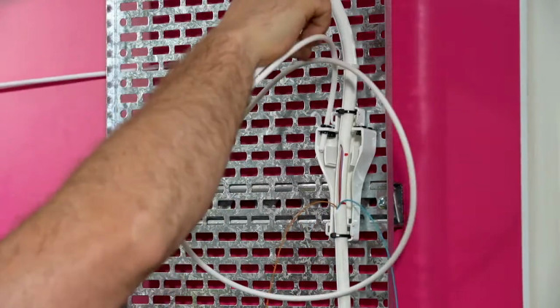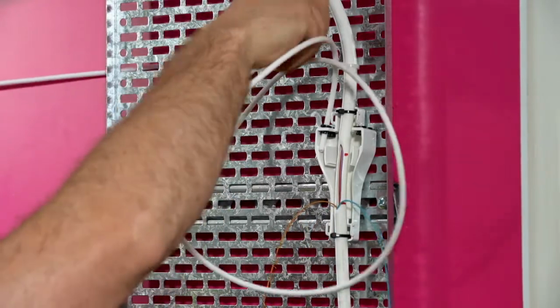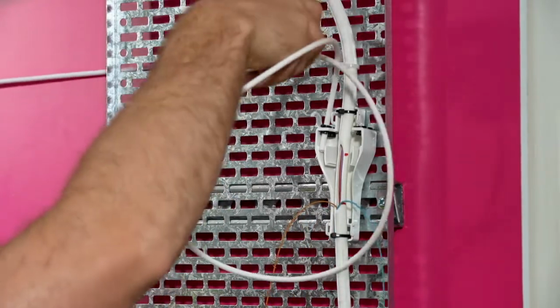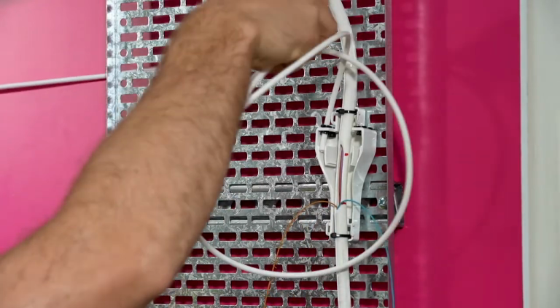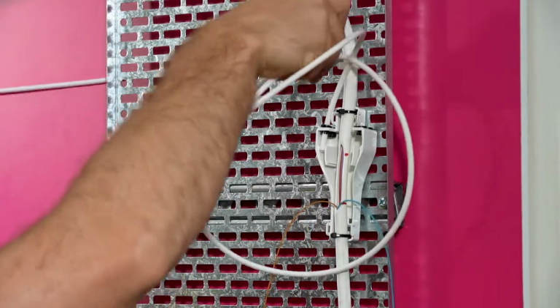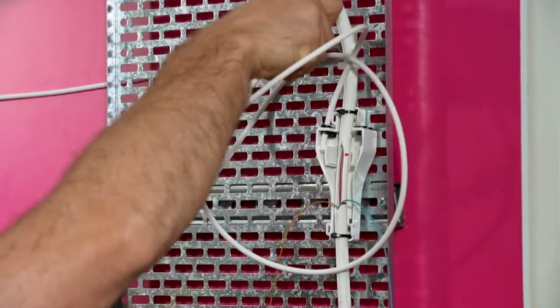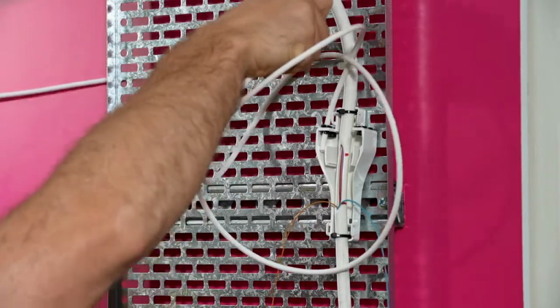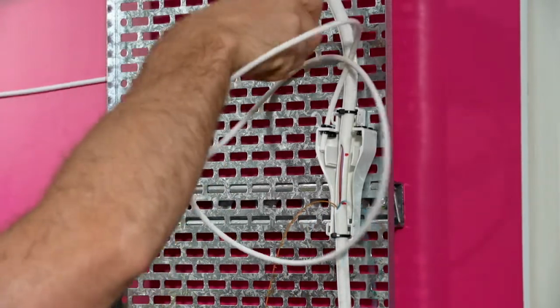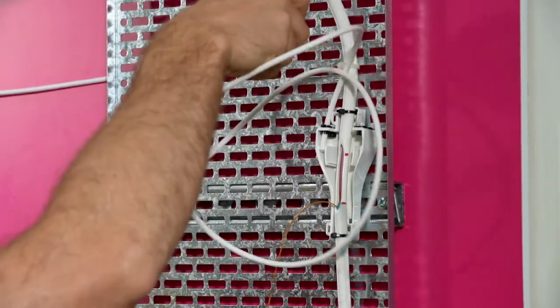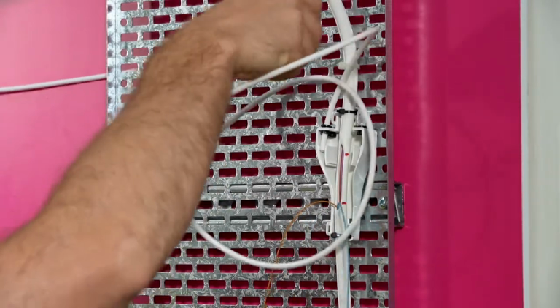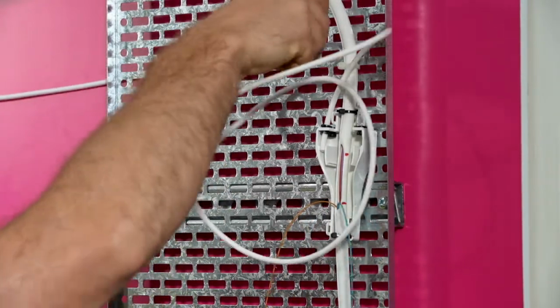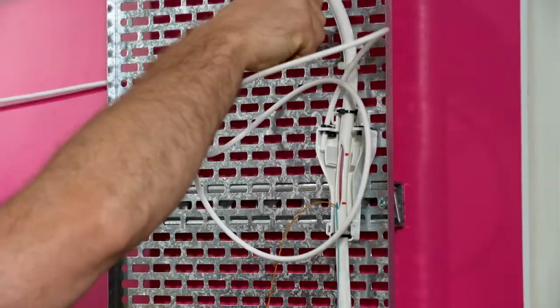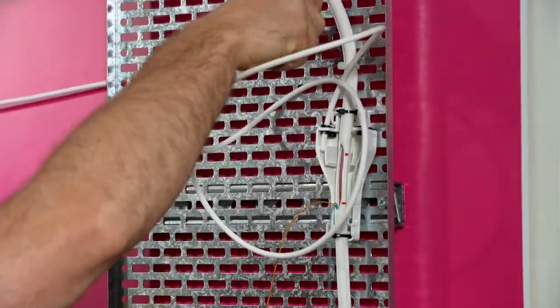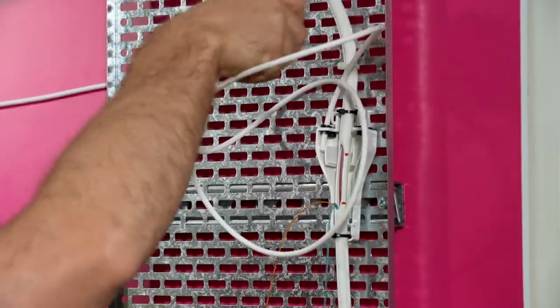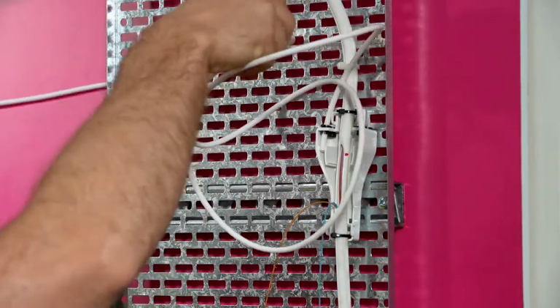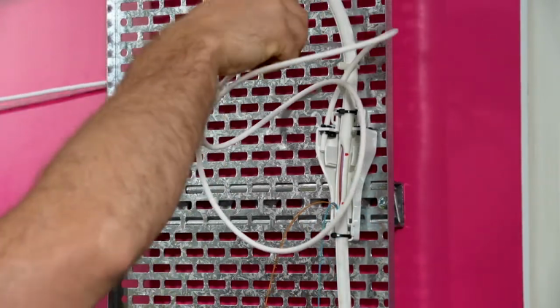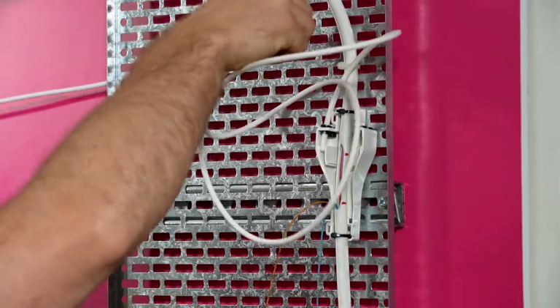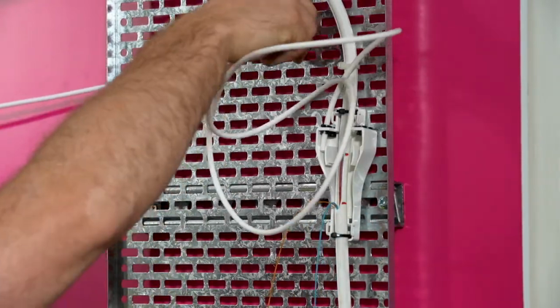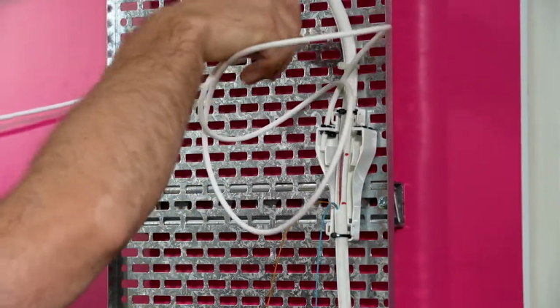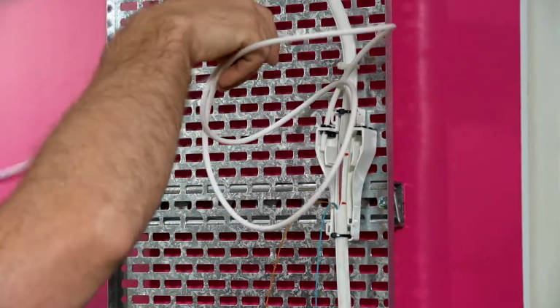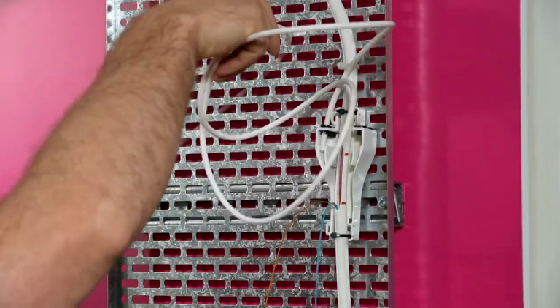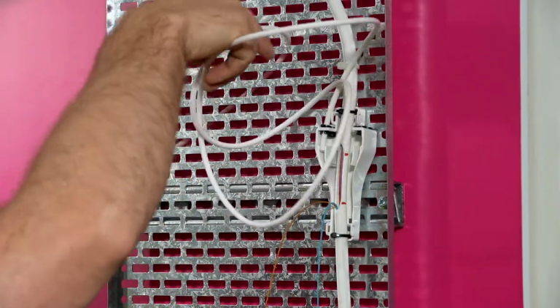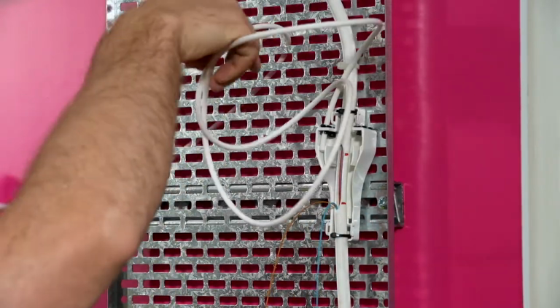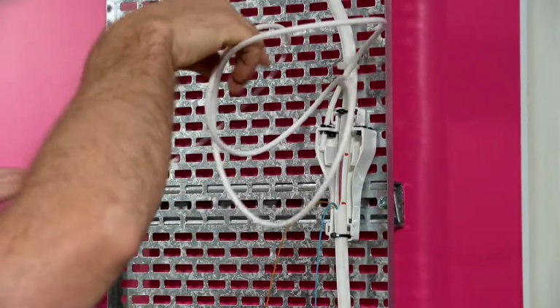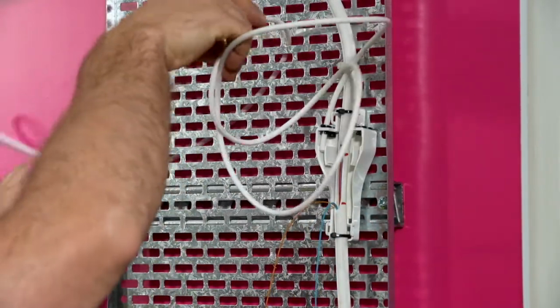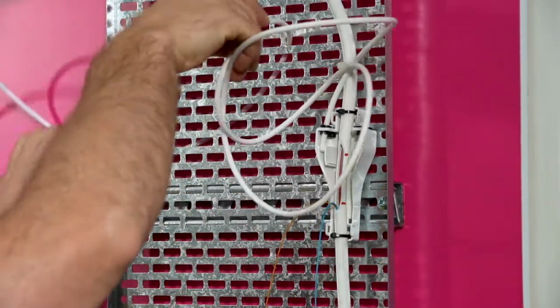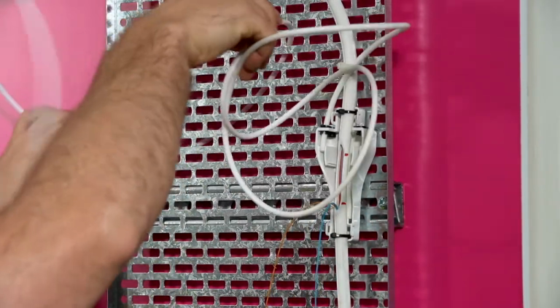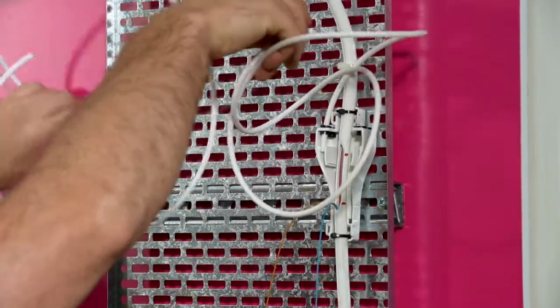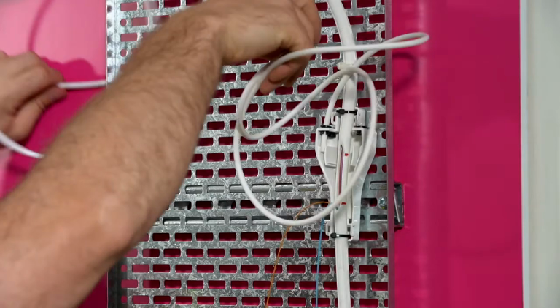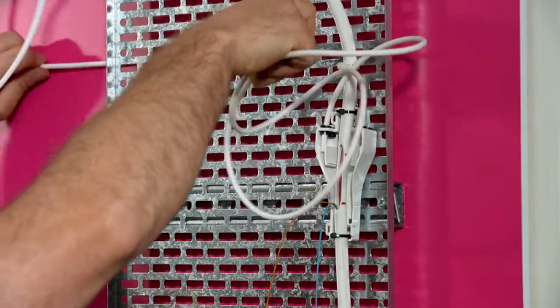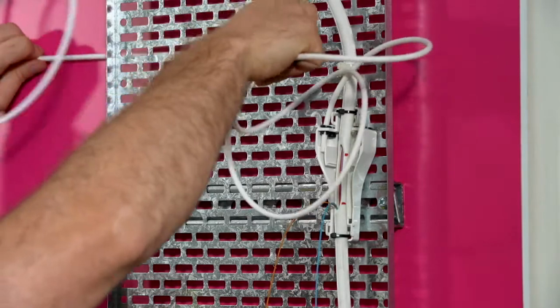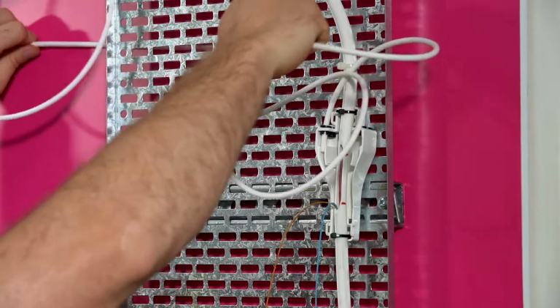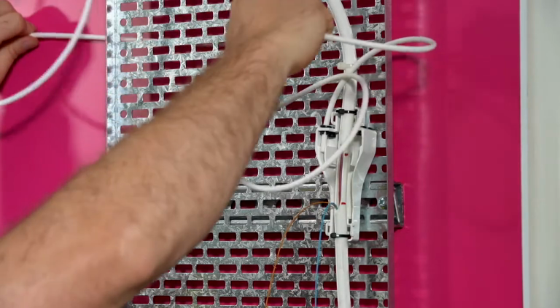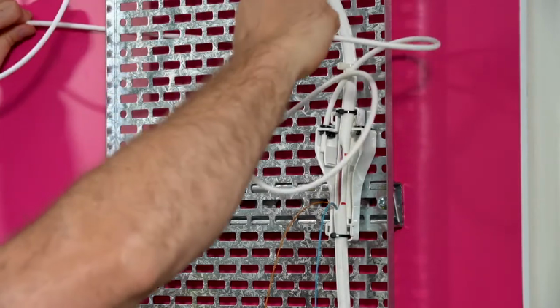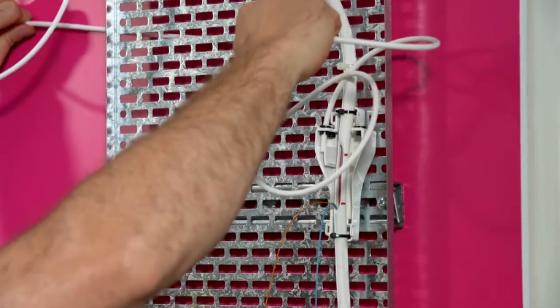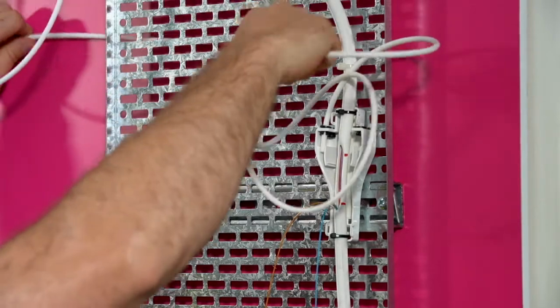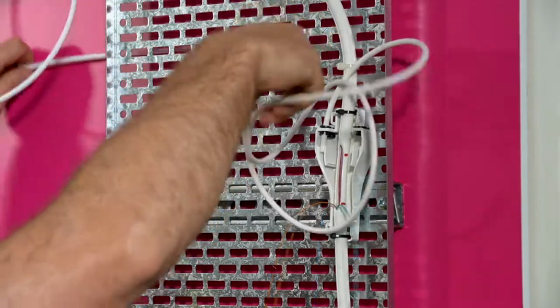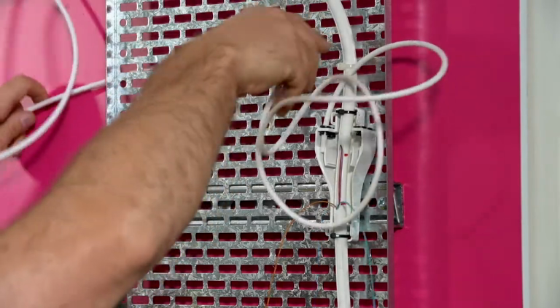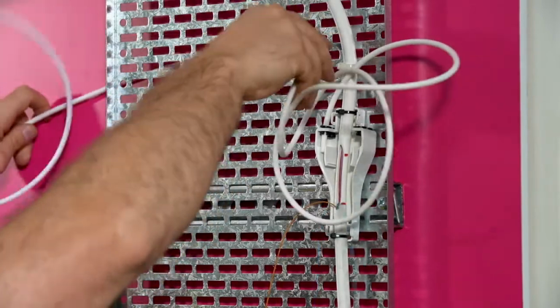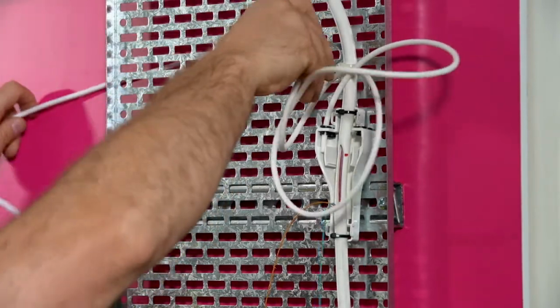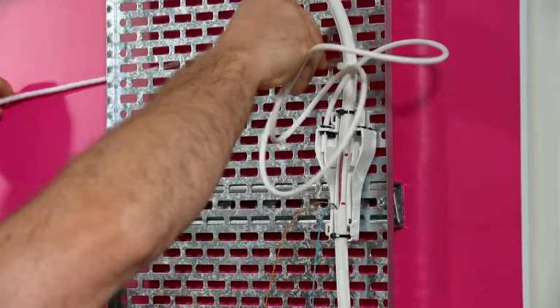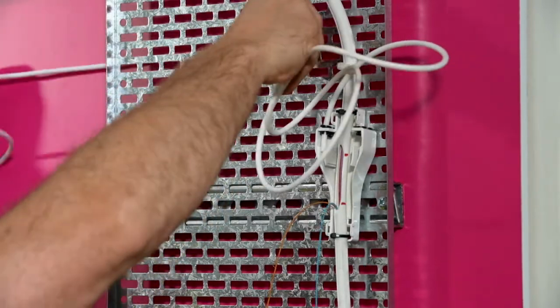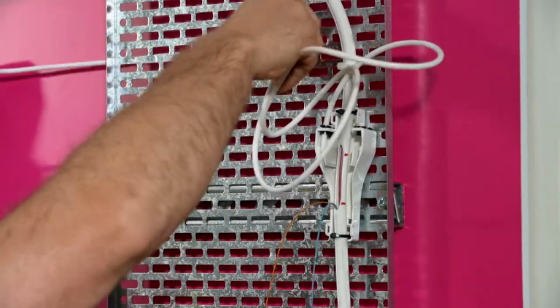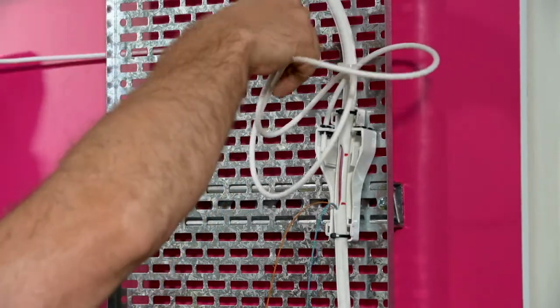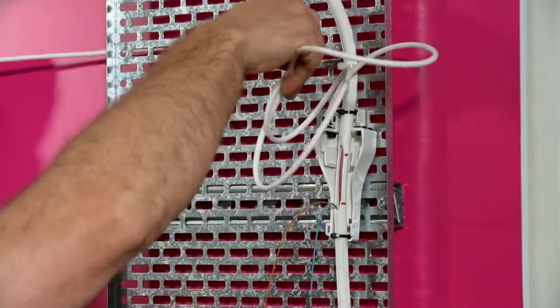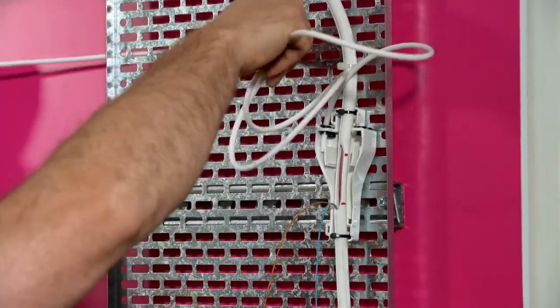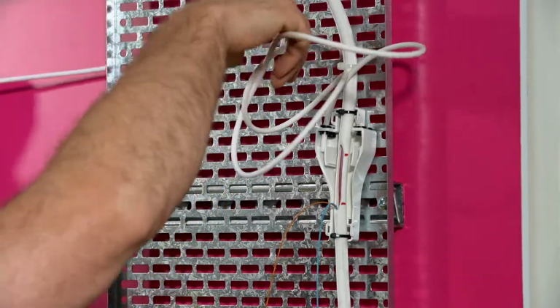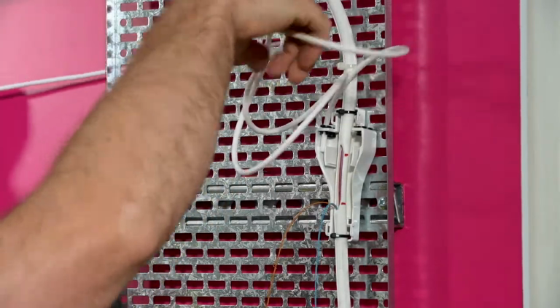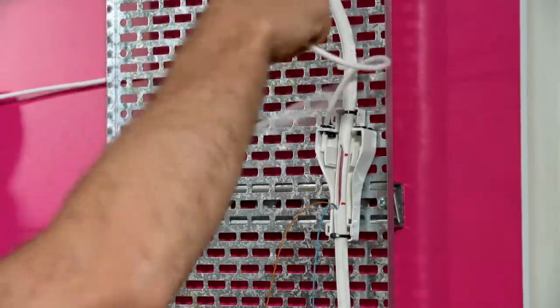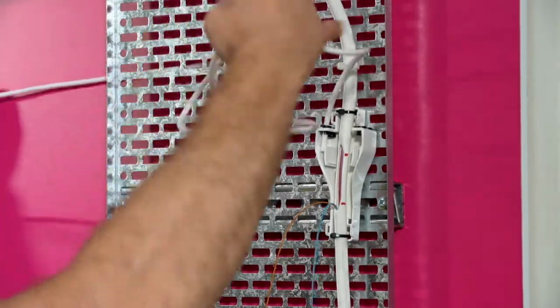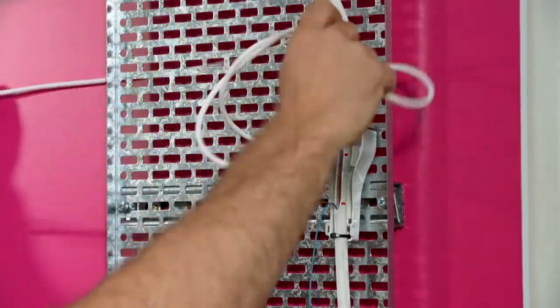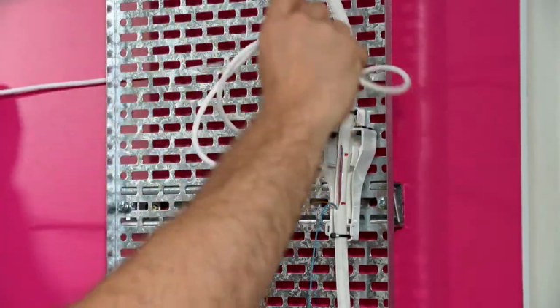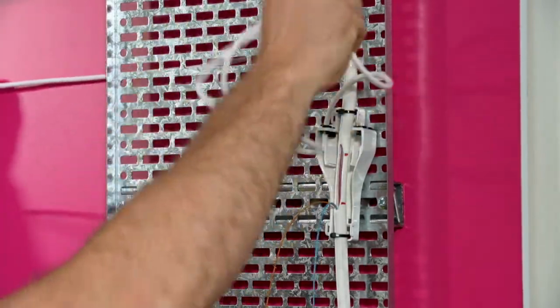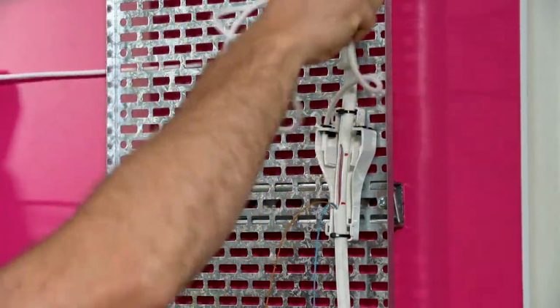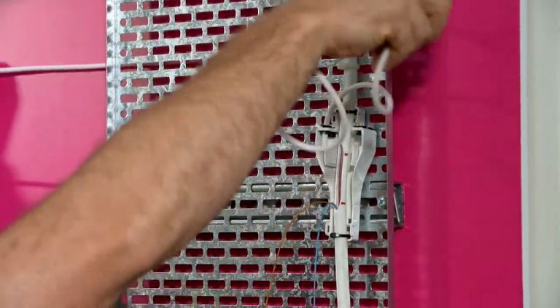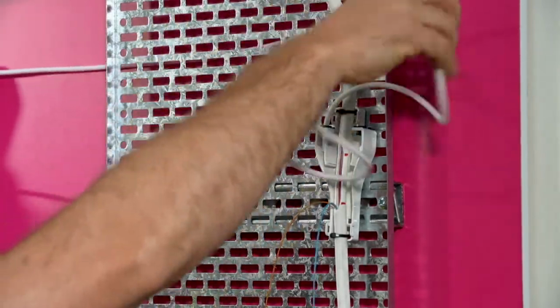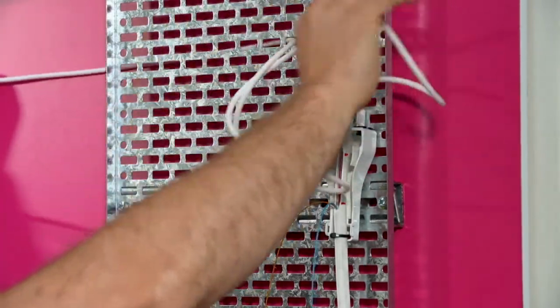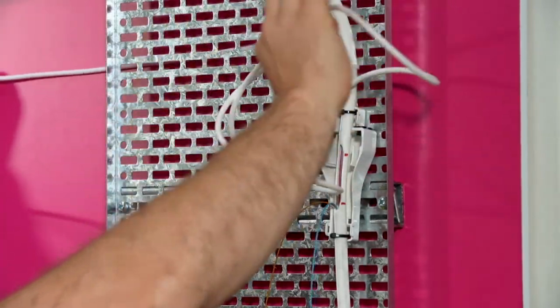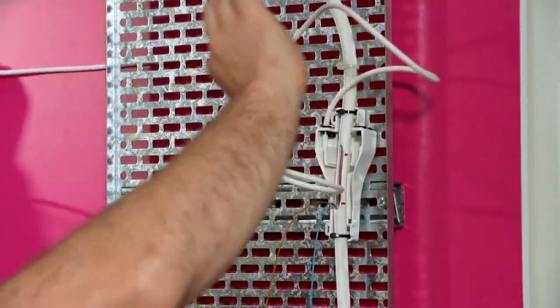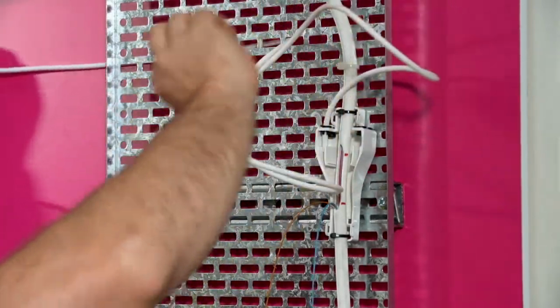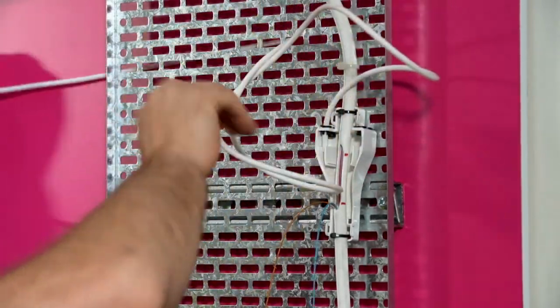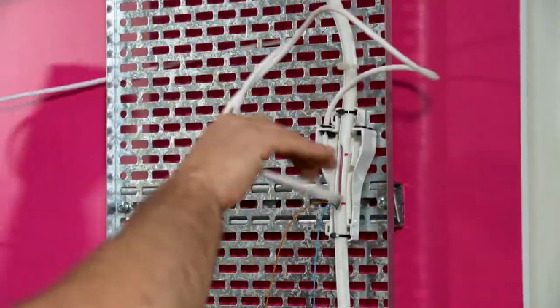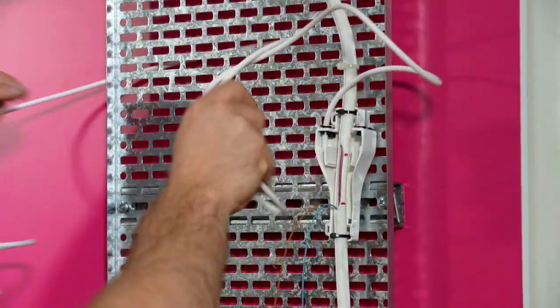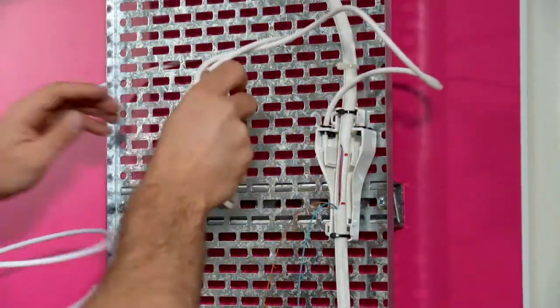The drop tube can also be crimped to a draw rope within a duct and pulled to the customer premises as previously described.